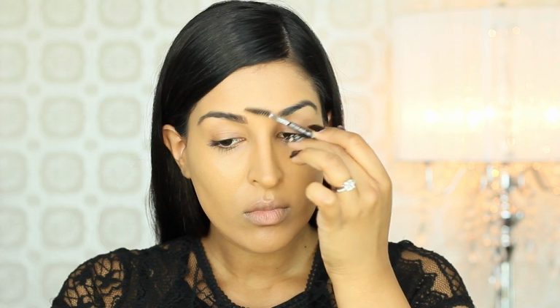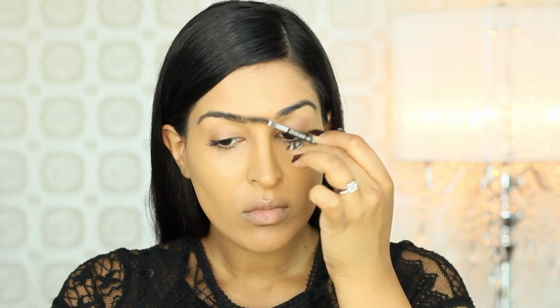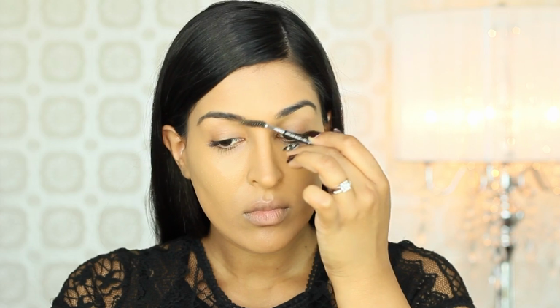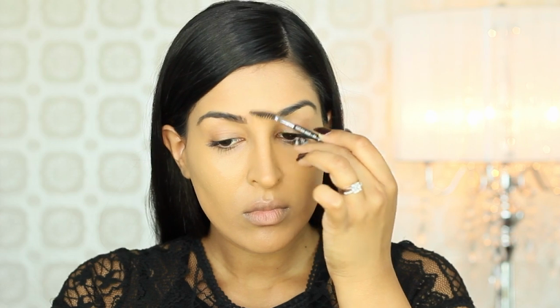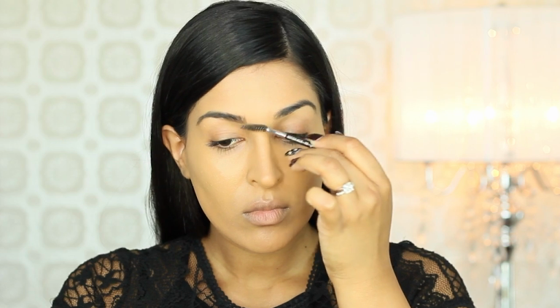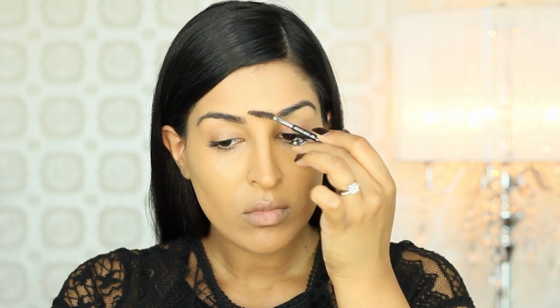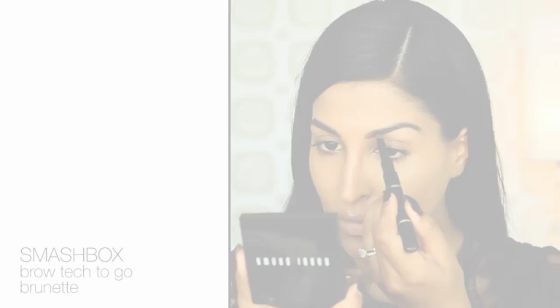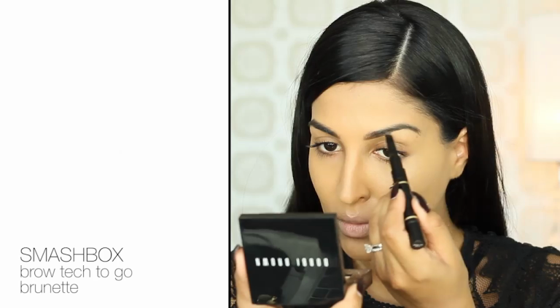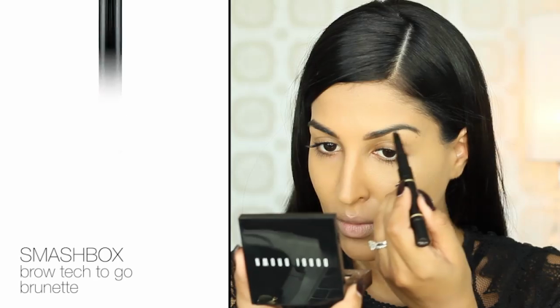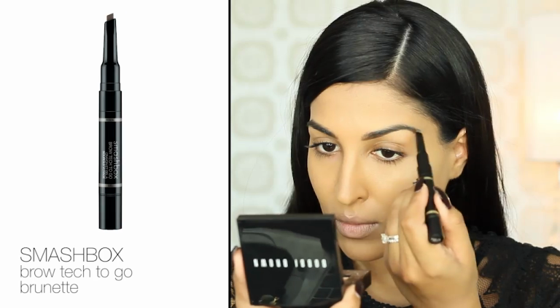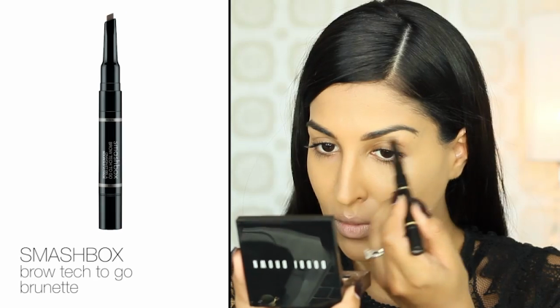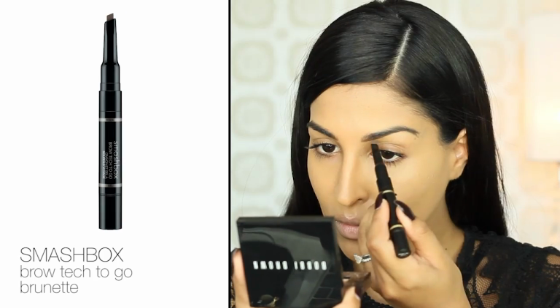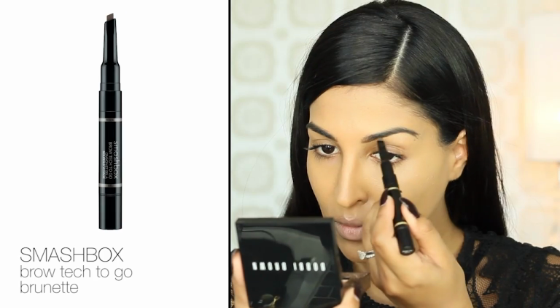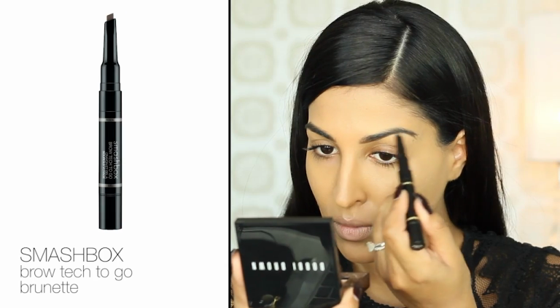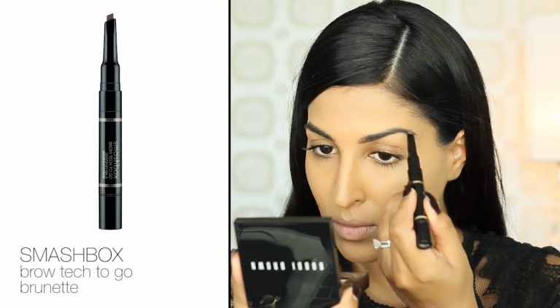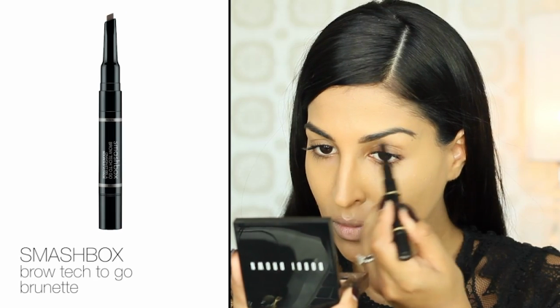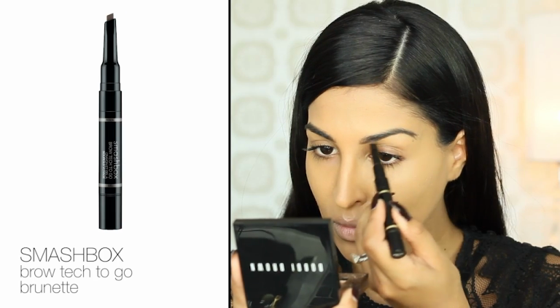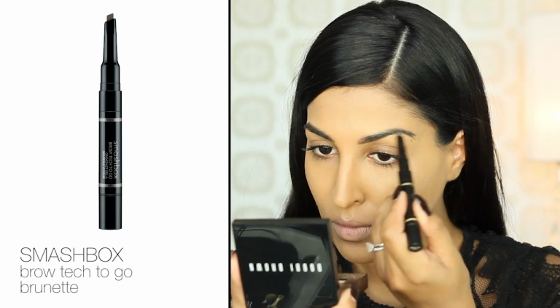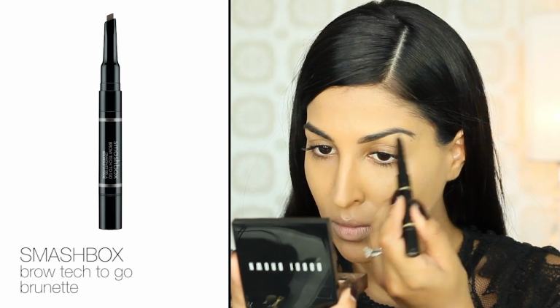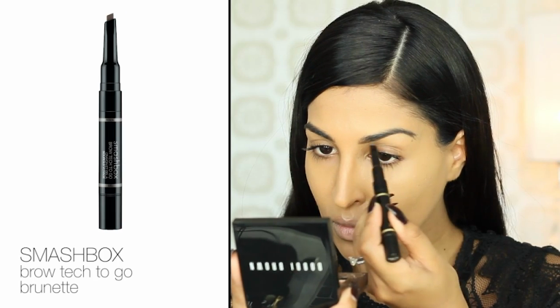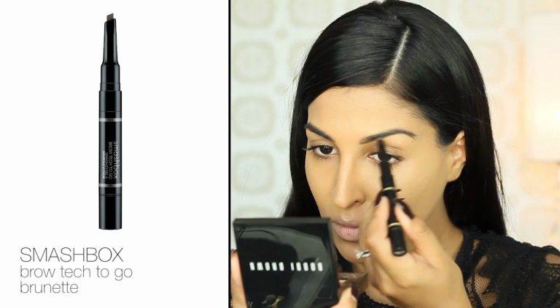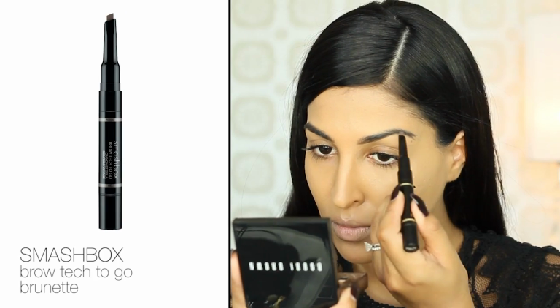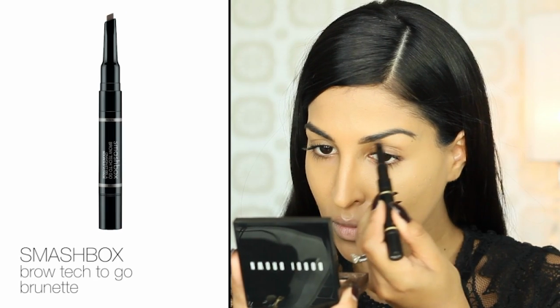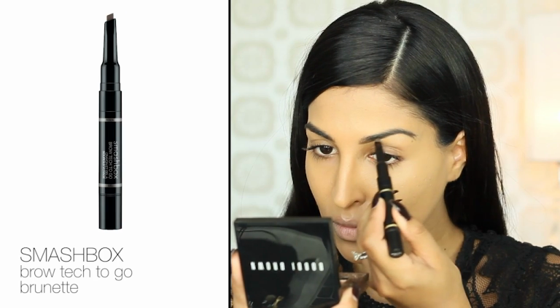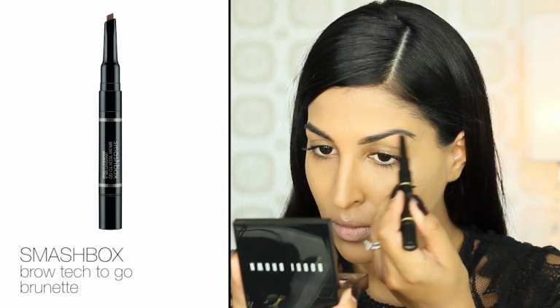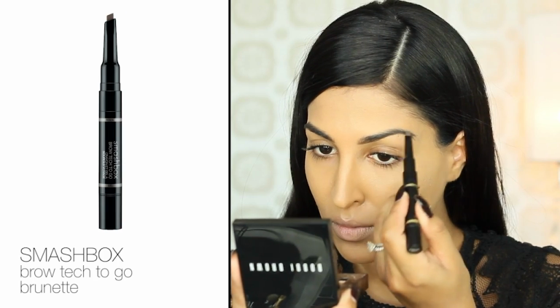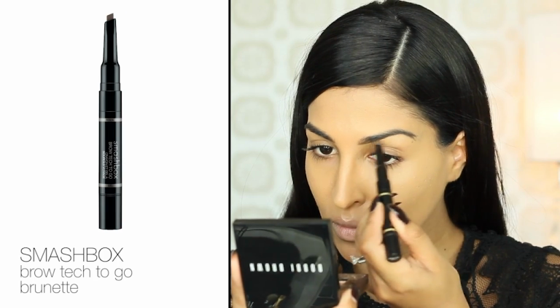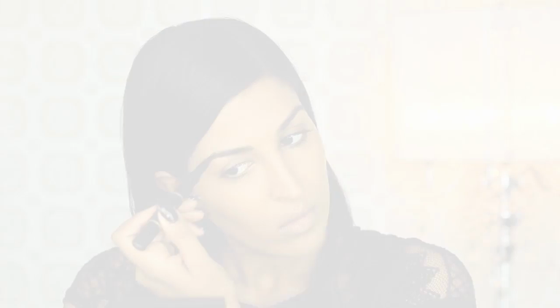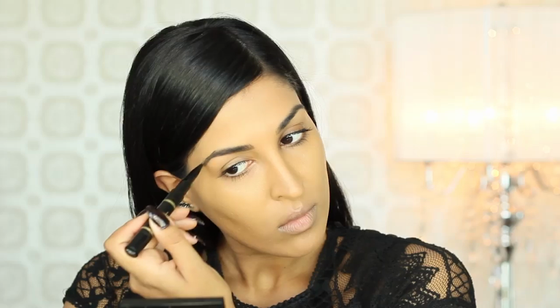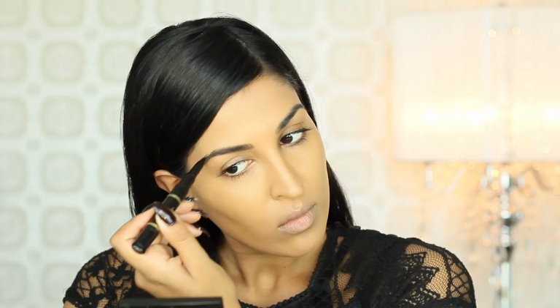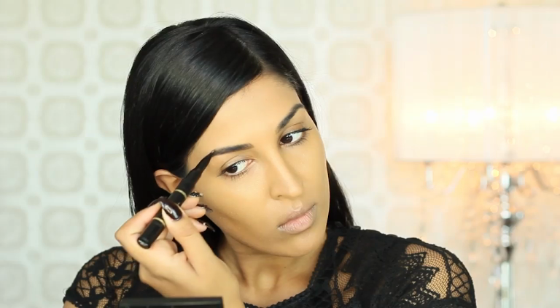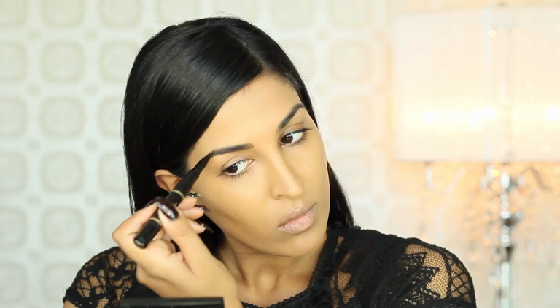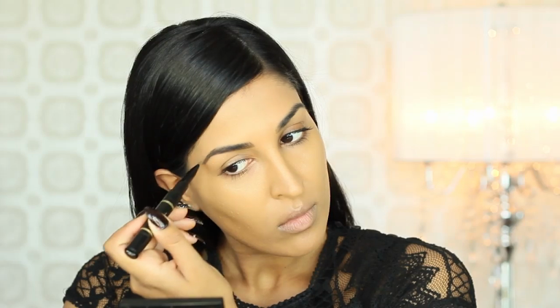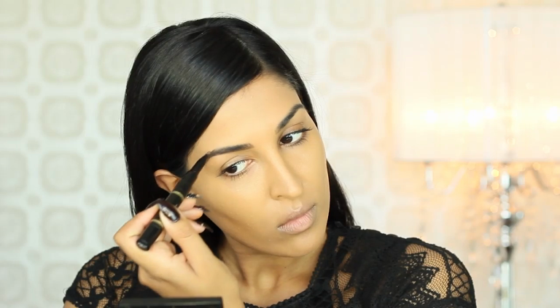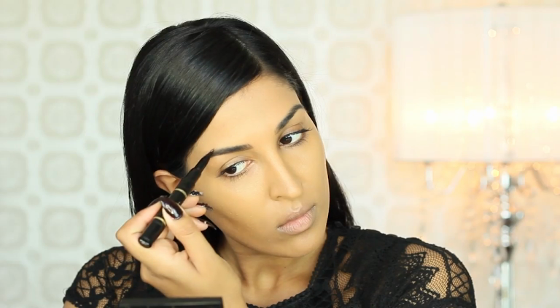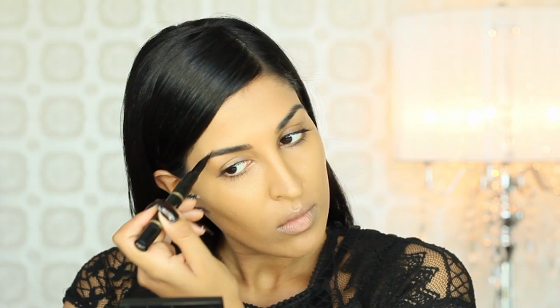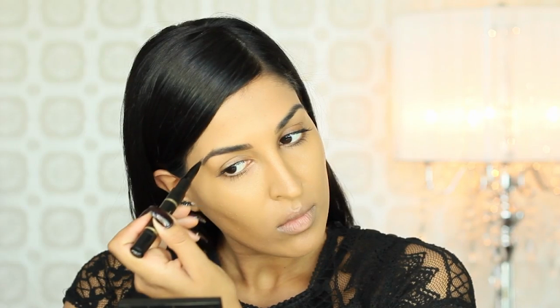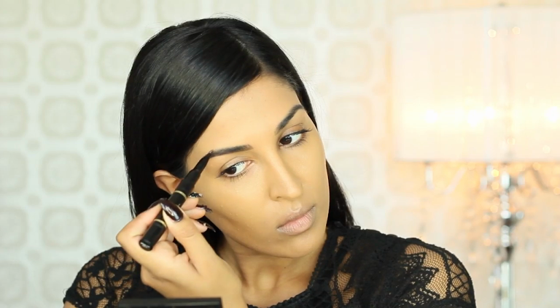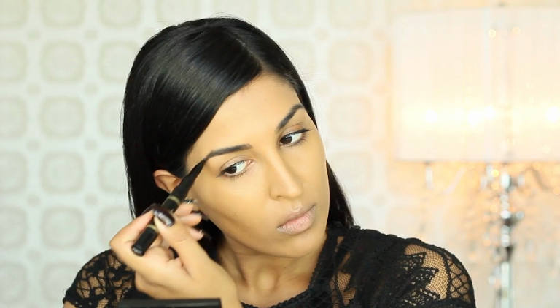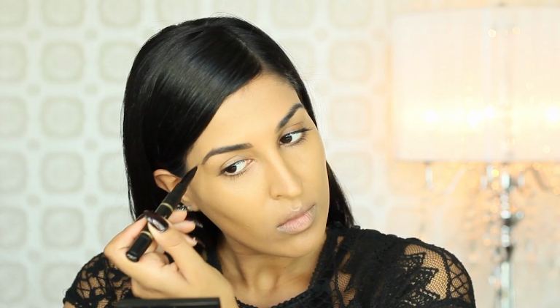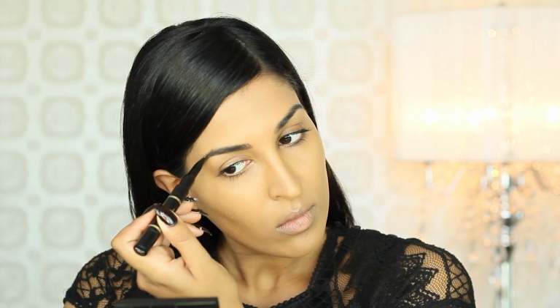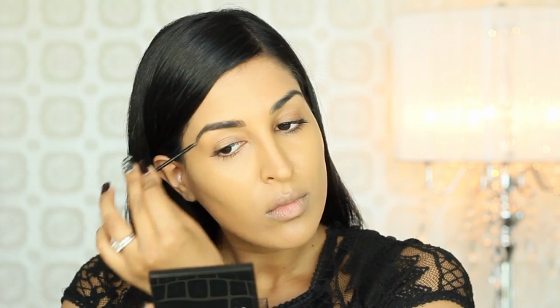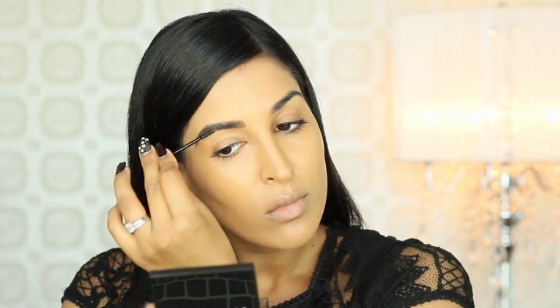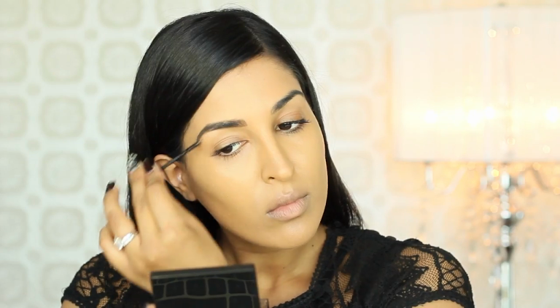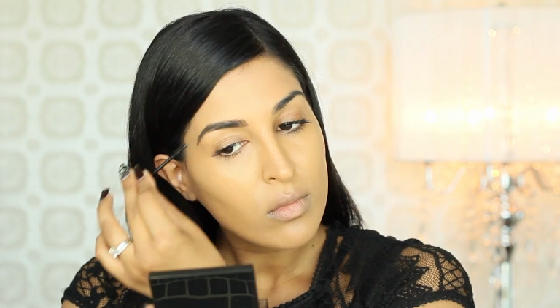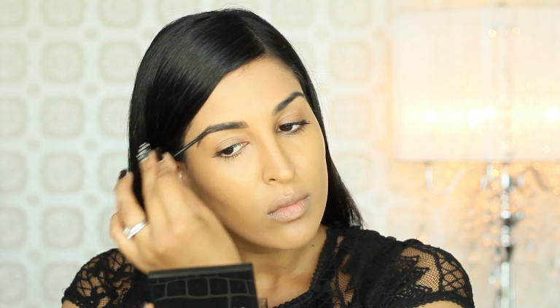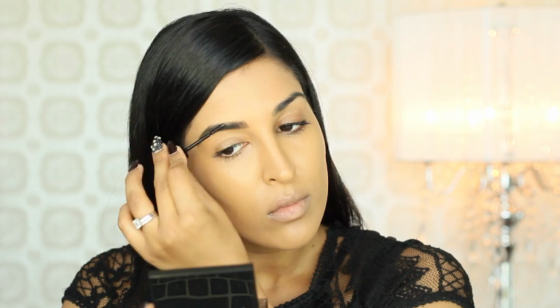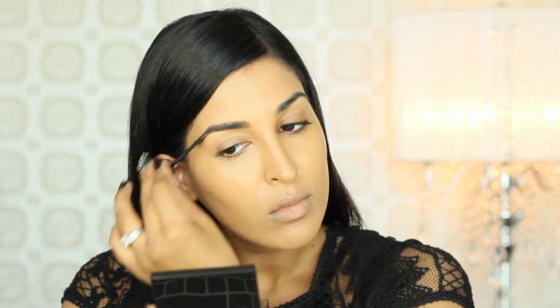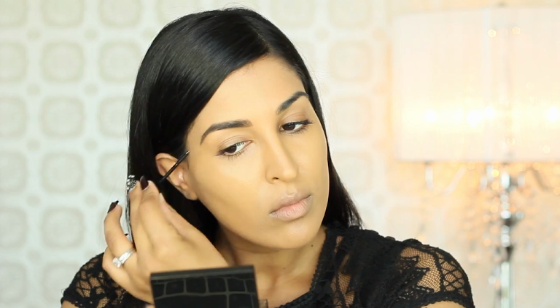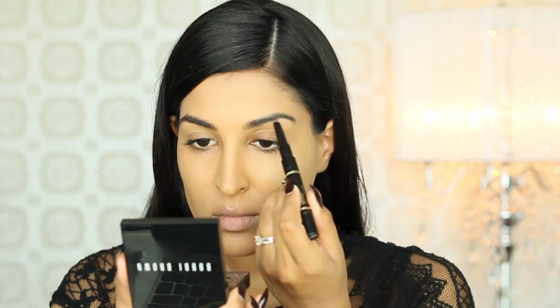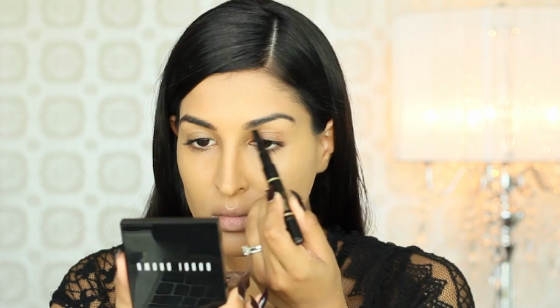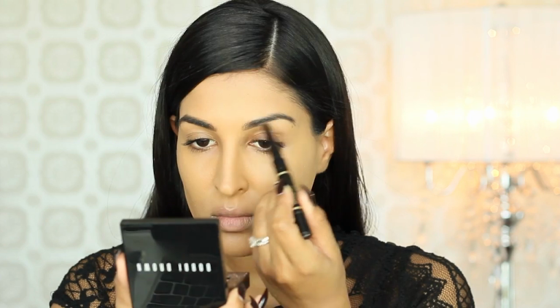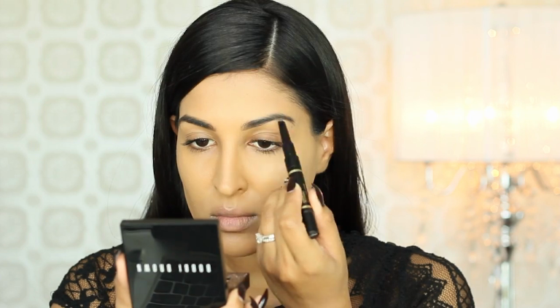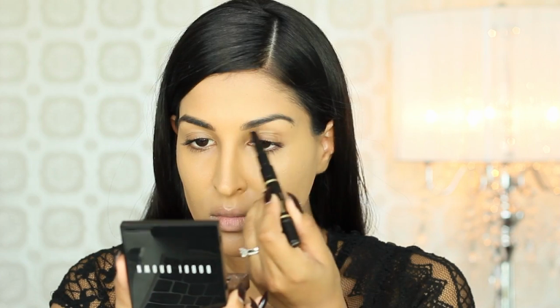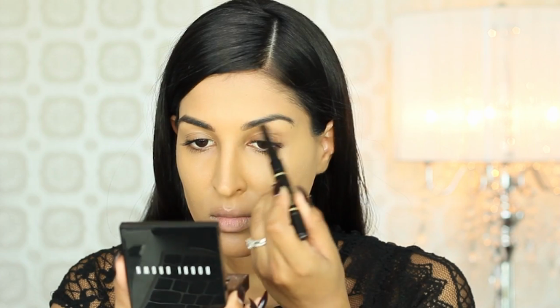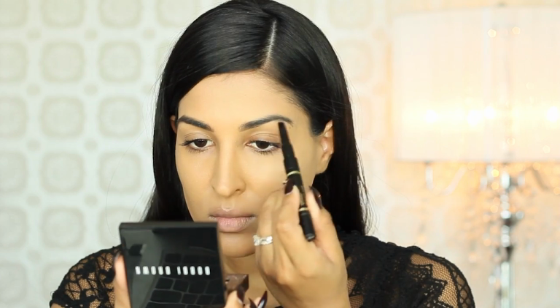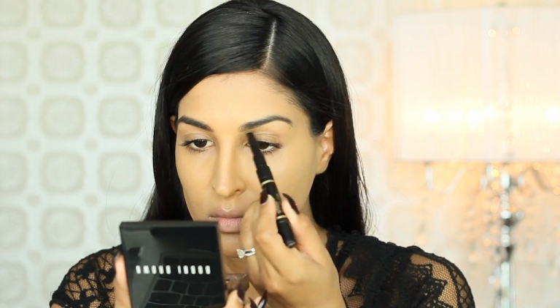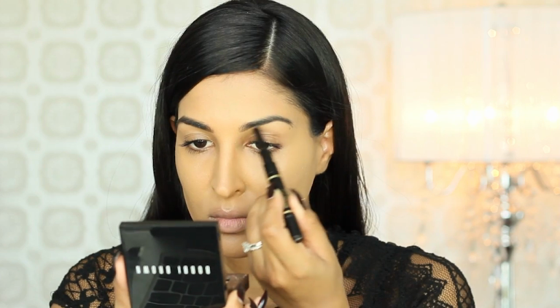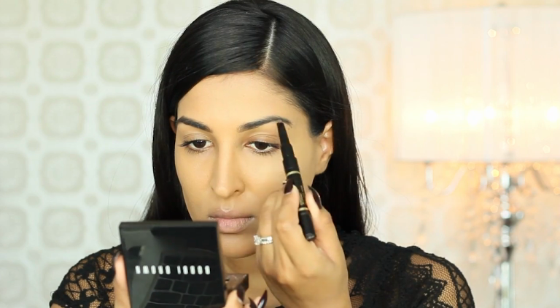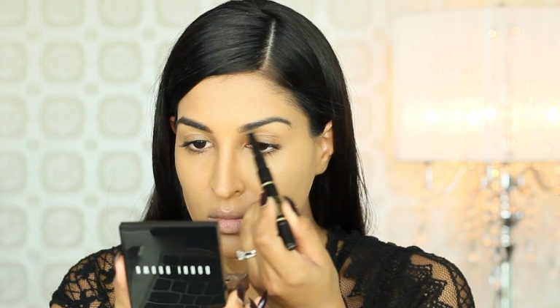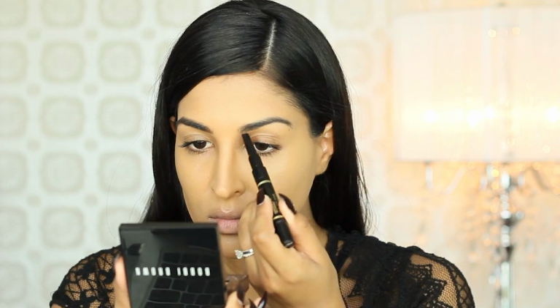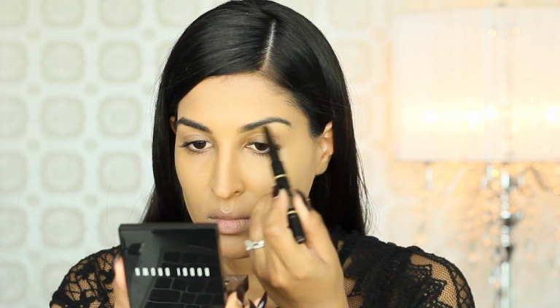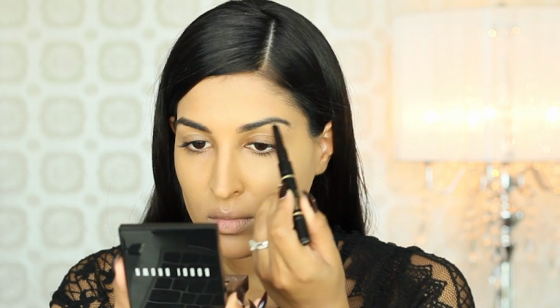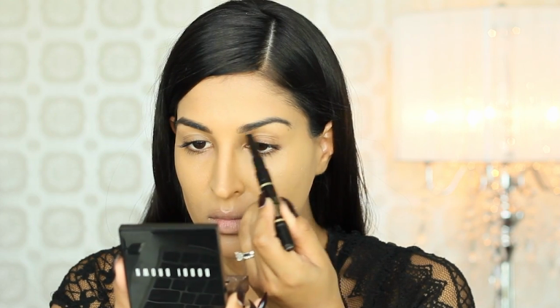I'm using my Smashbox Brow Tech to go and filling in the sparse areas. I'm also going to arch my brows a little higher to get that fierce villain look.